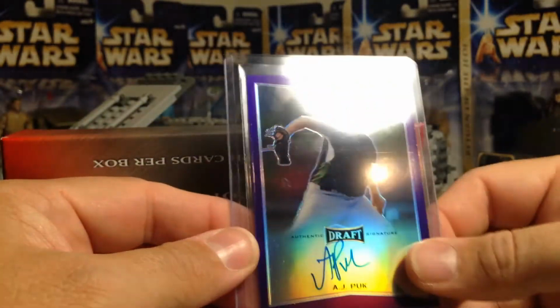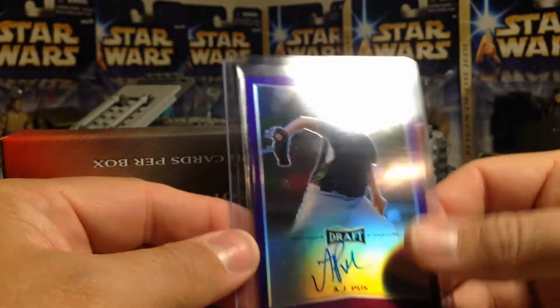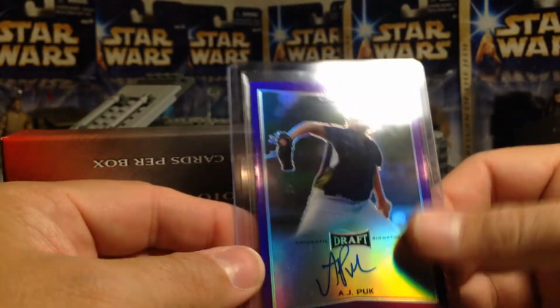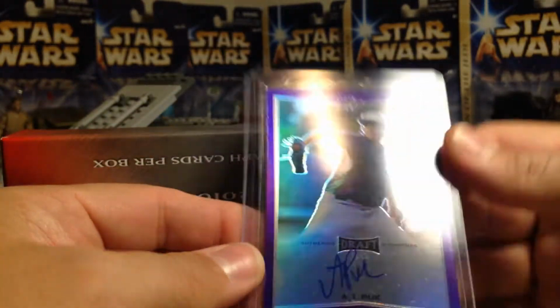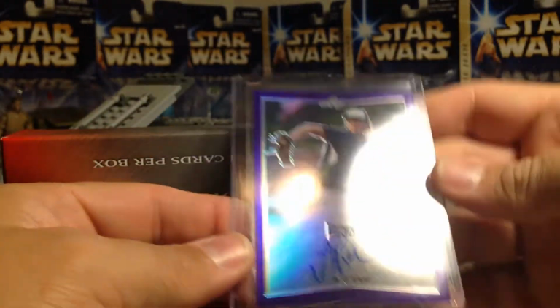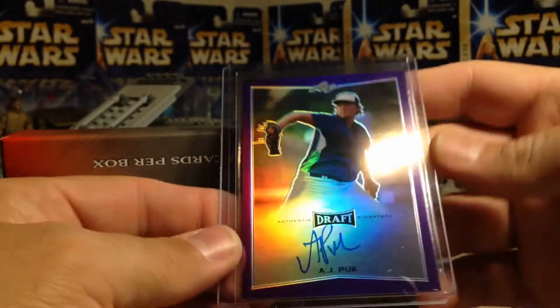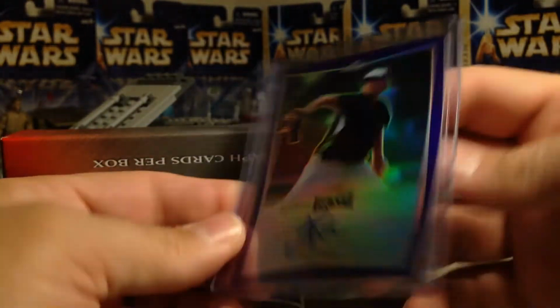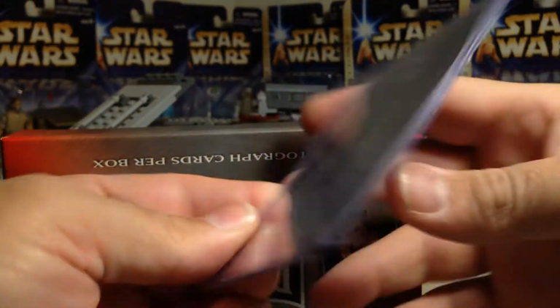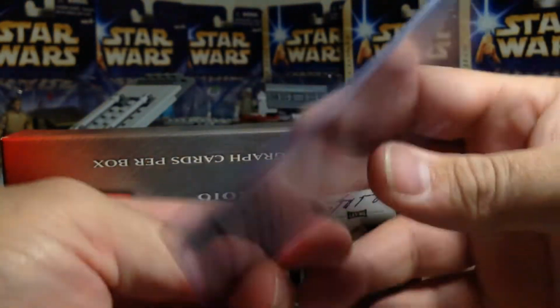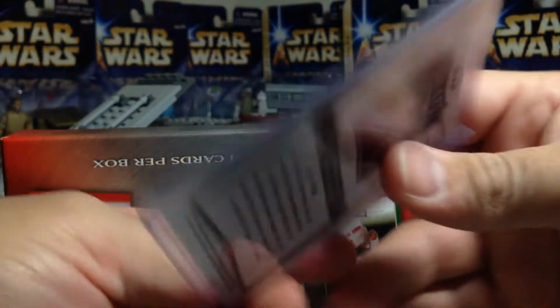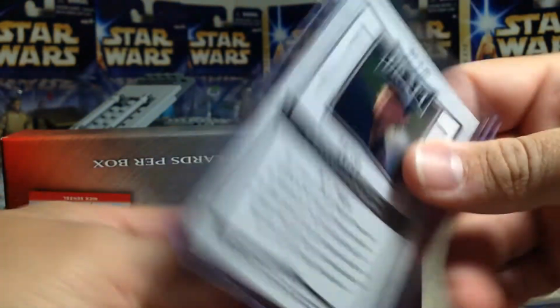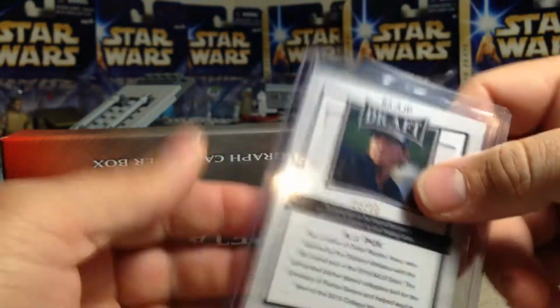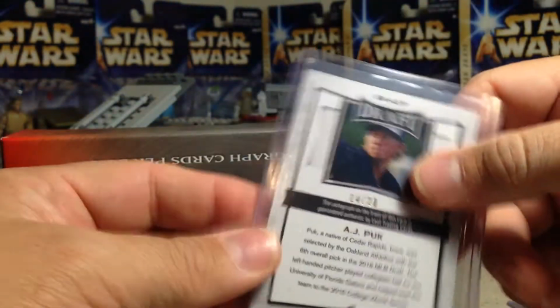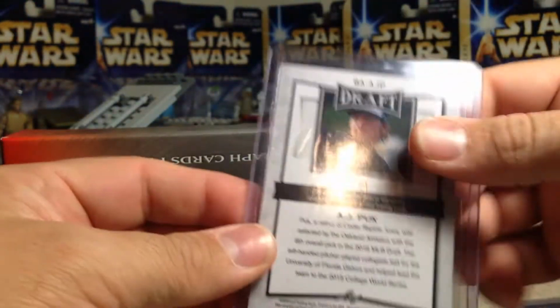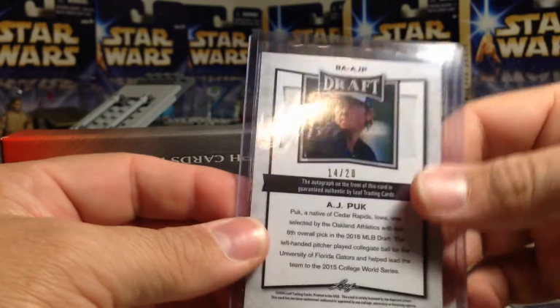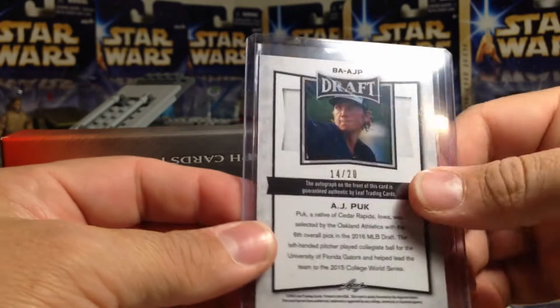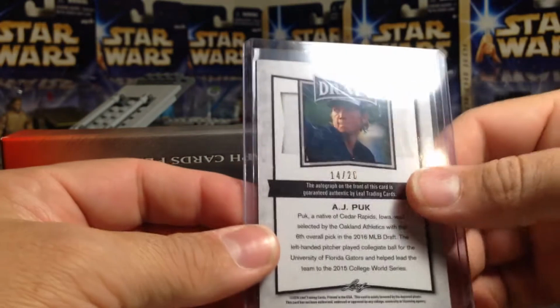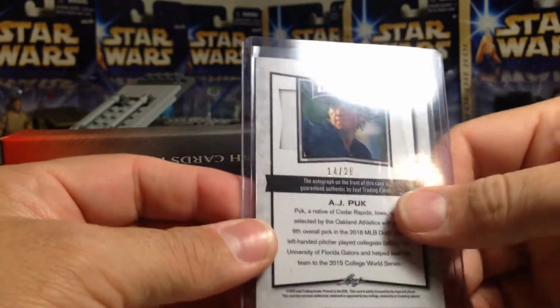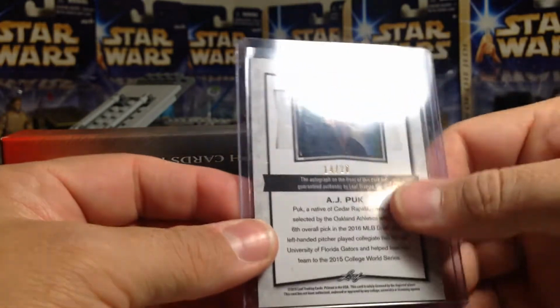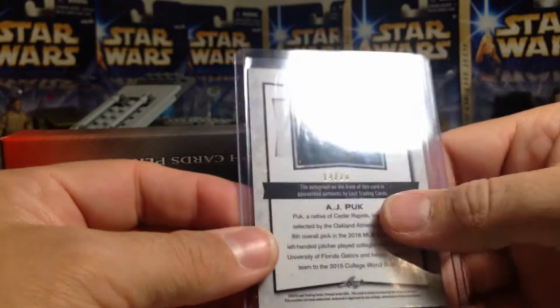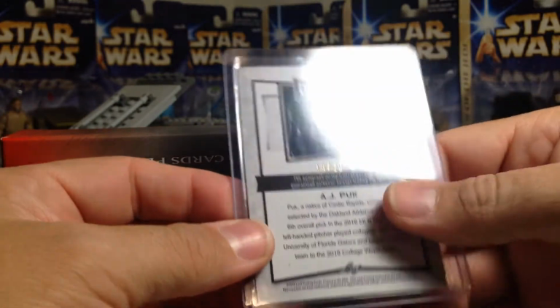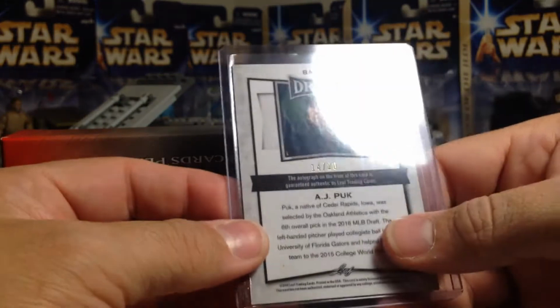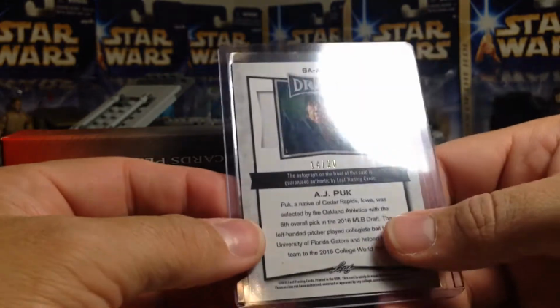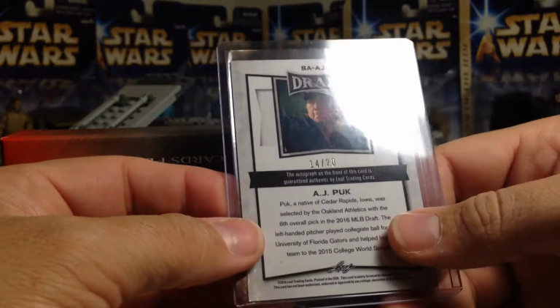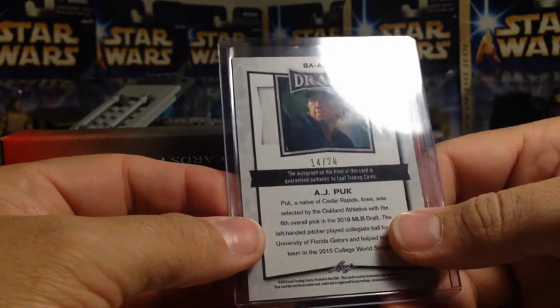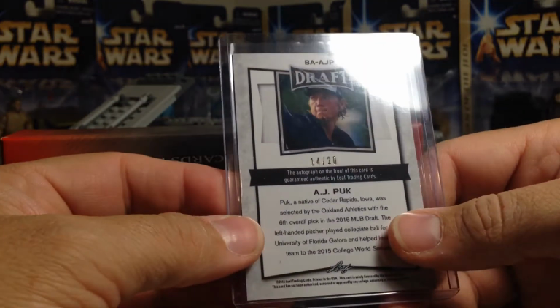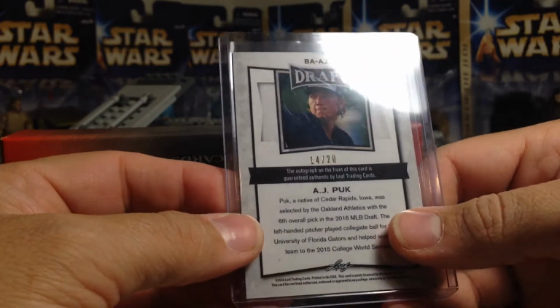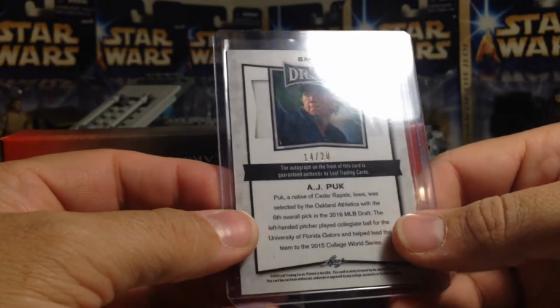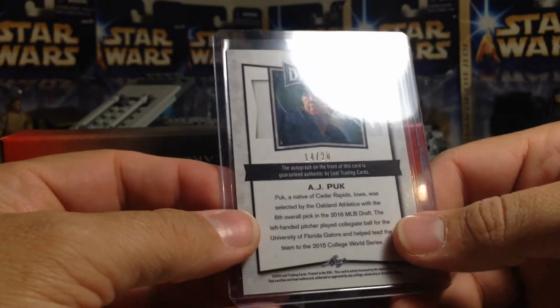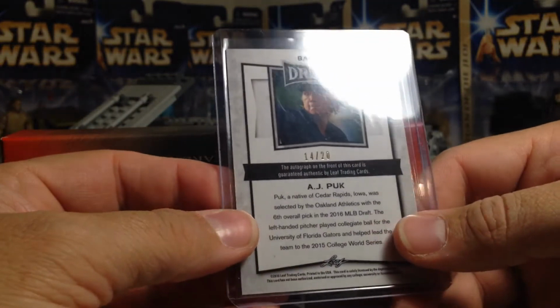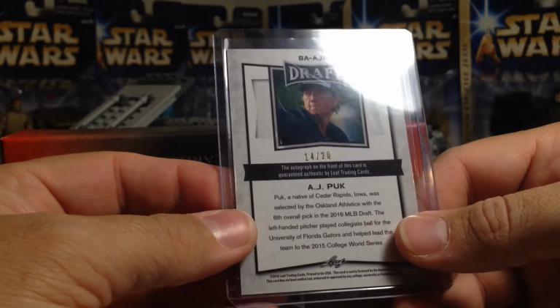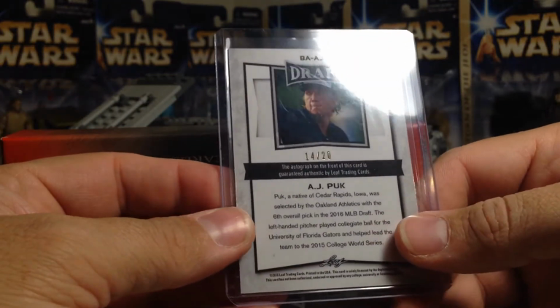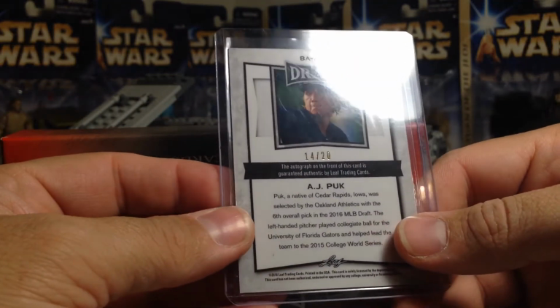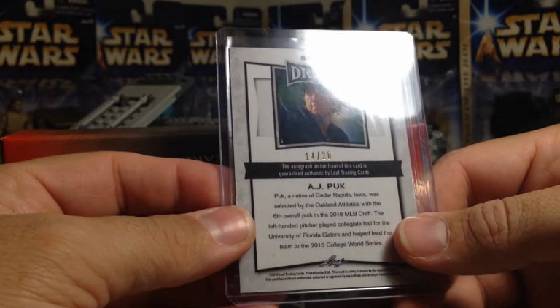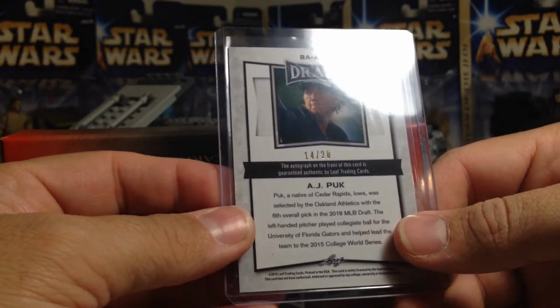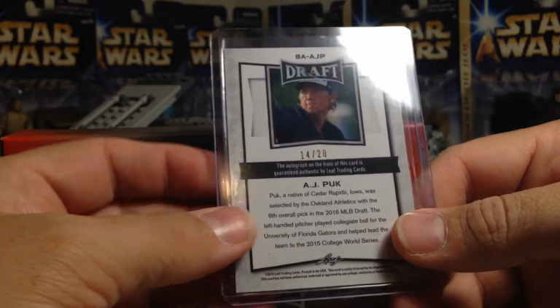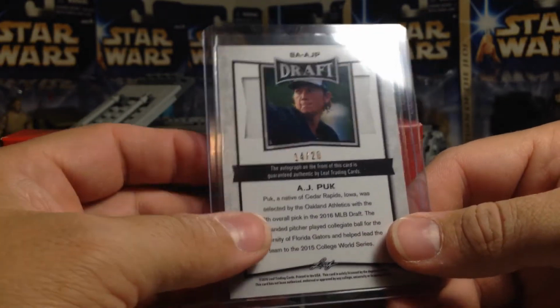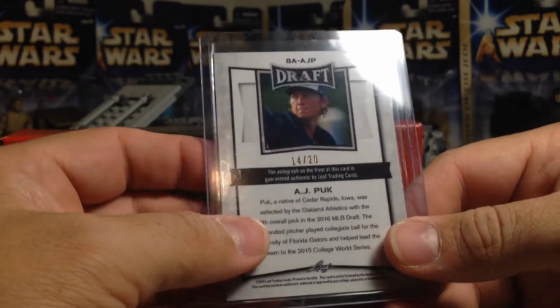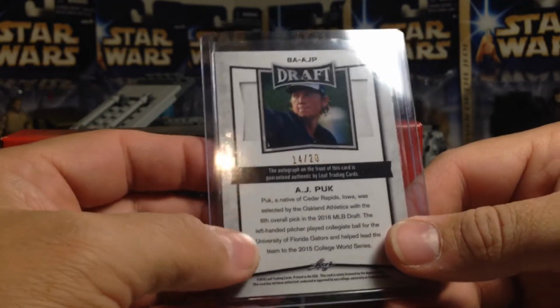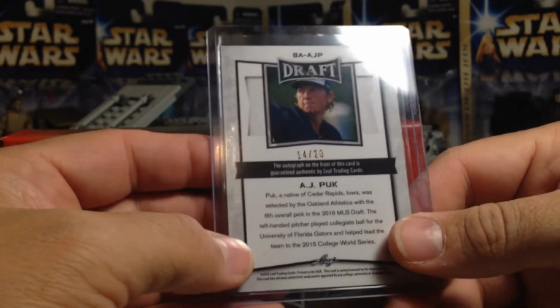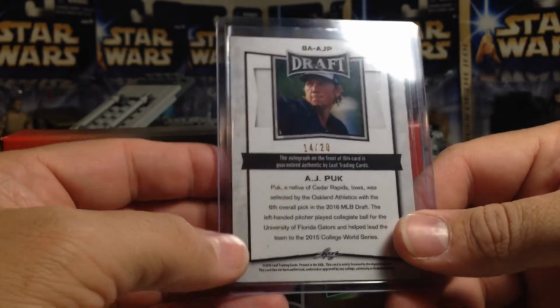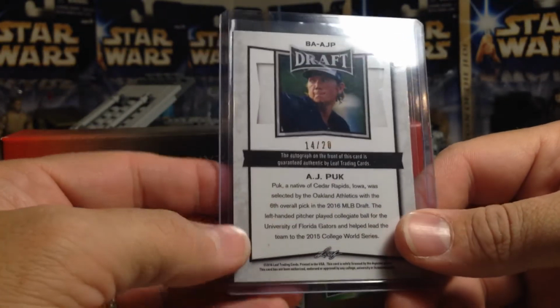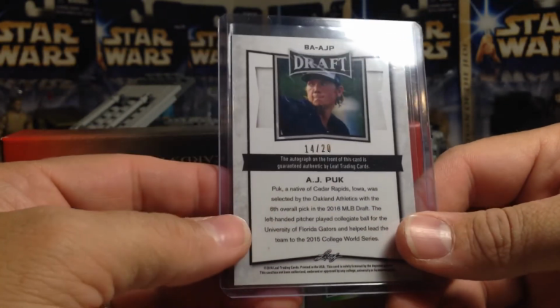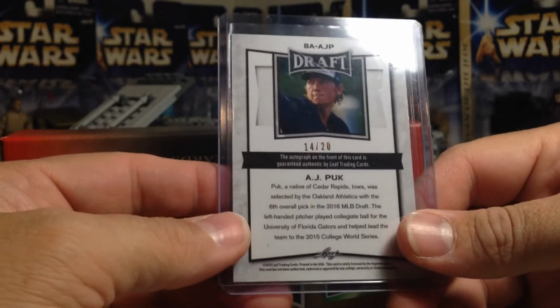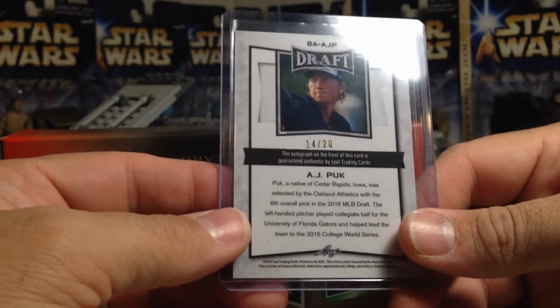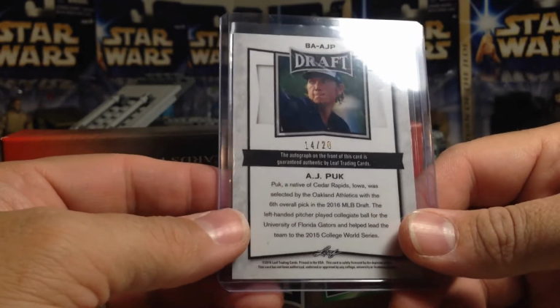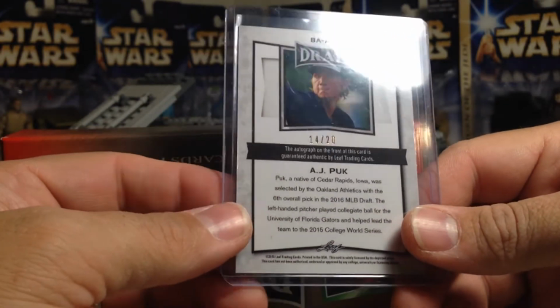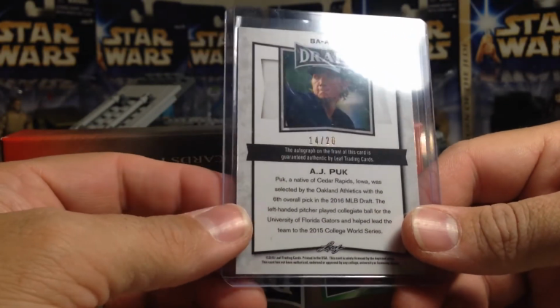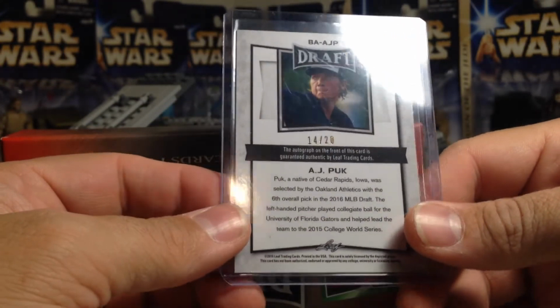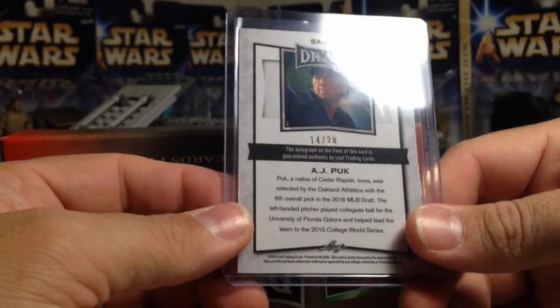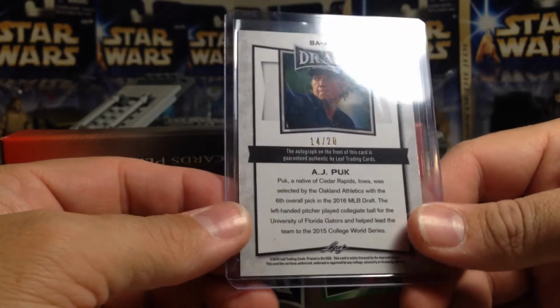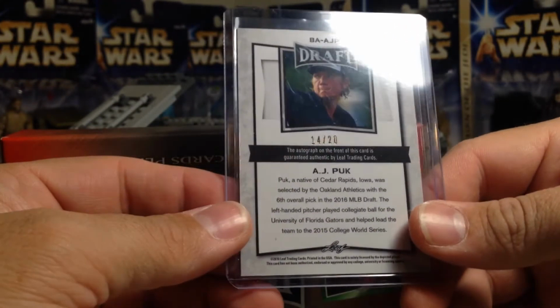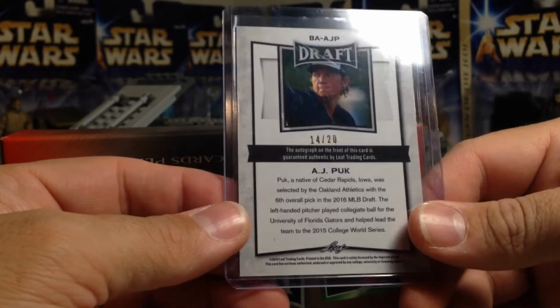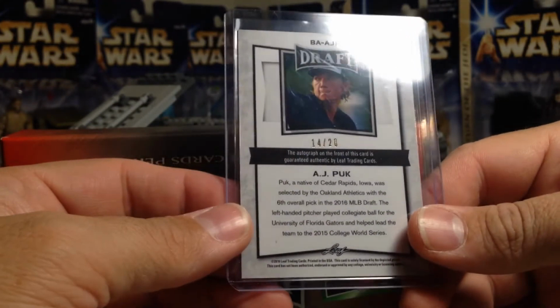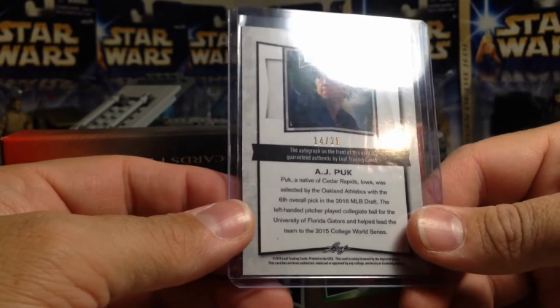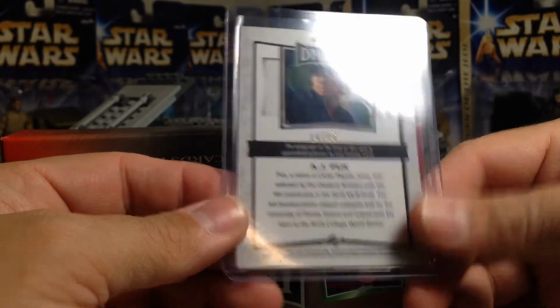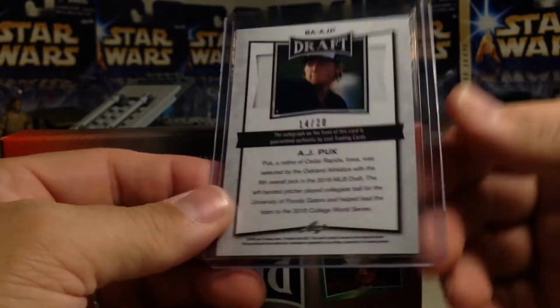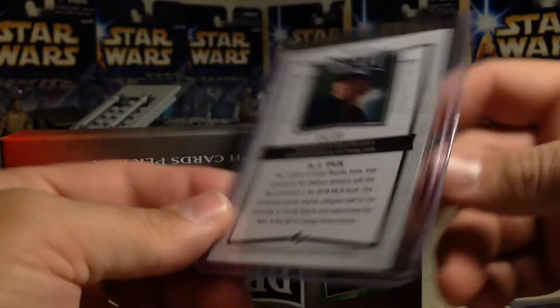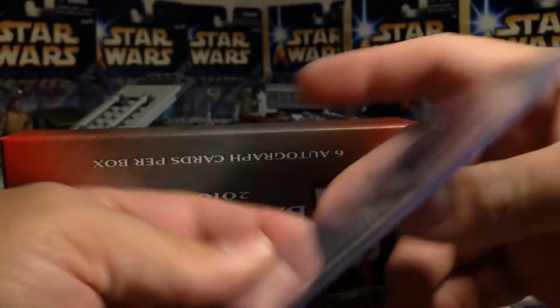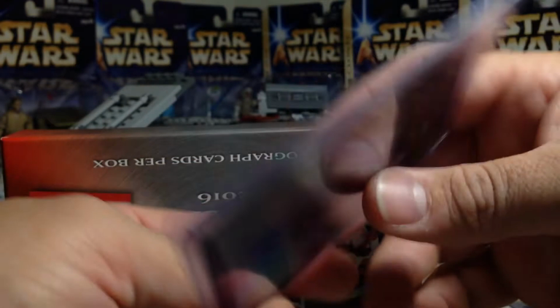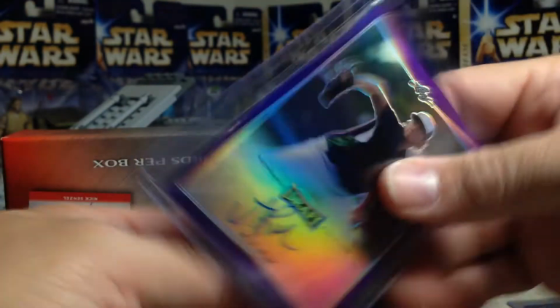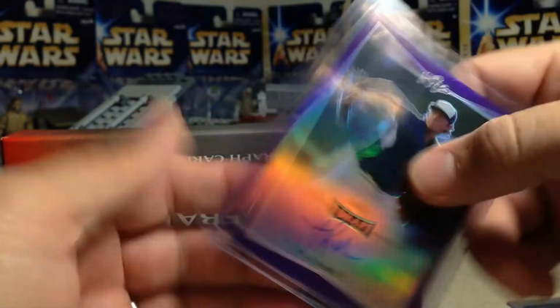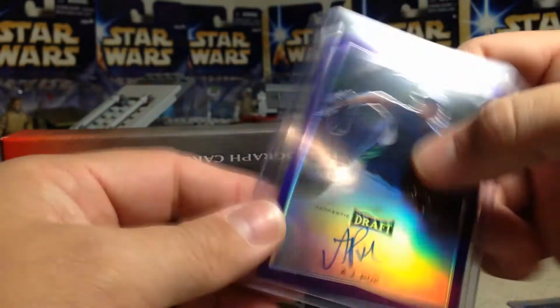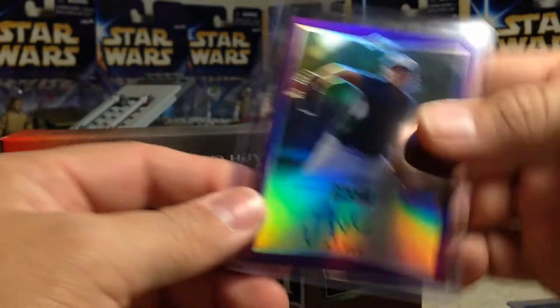There's a purple AJ Puk in purple, so that should be out of 20. Yeah, 14 out of 20. He was the sixth overall pick in the 2016 draft for the A's.